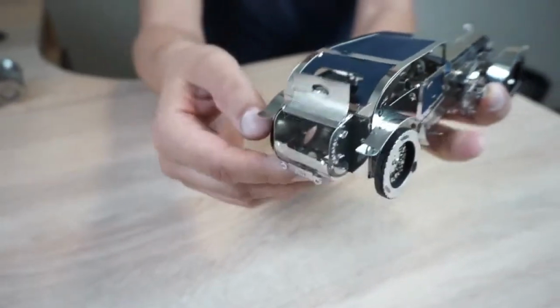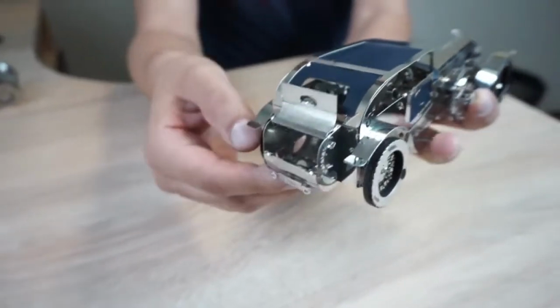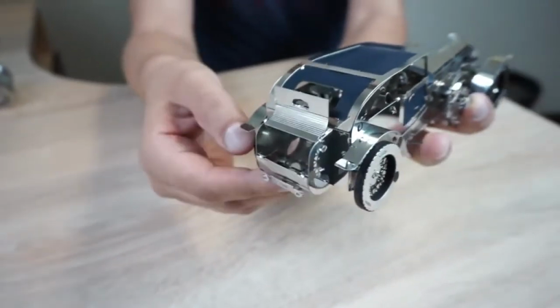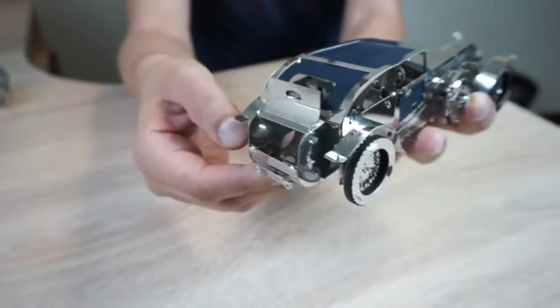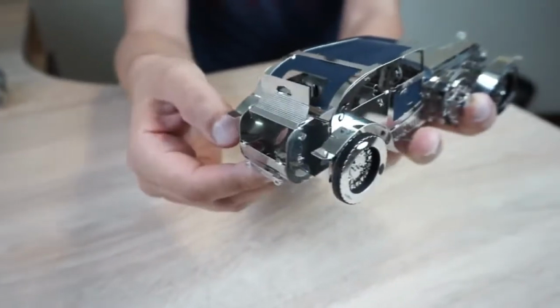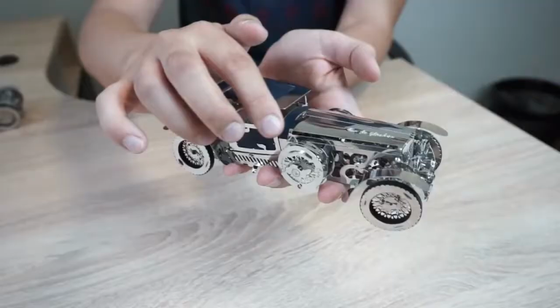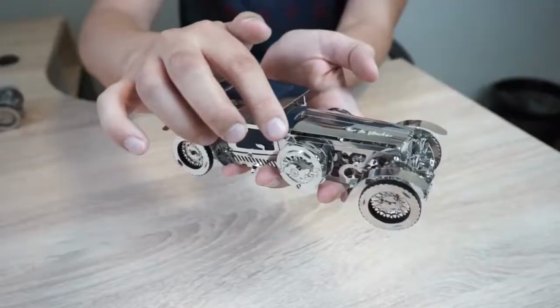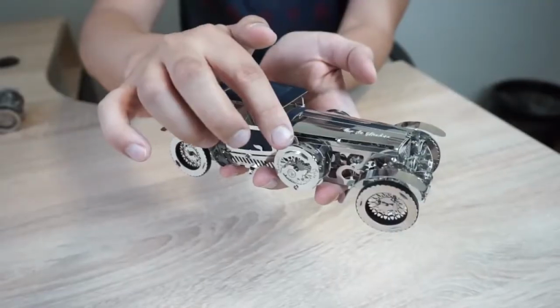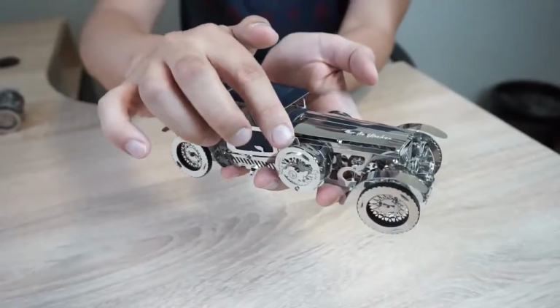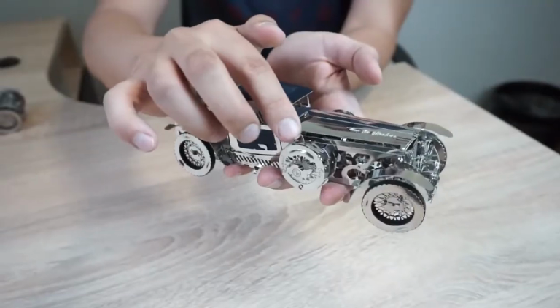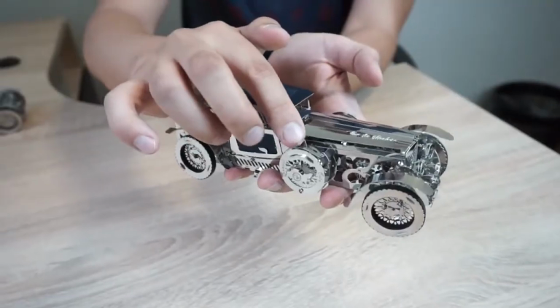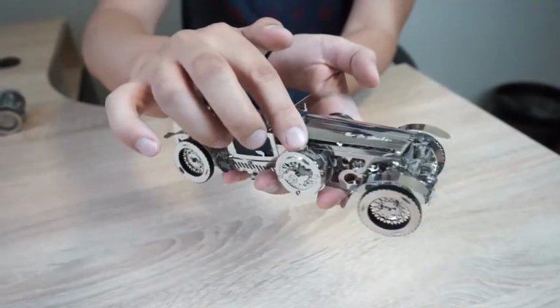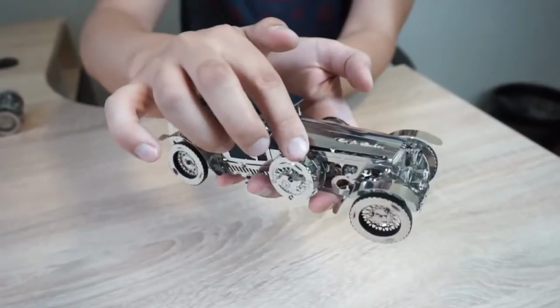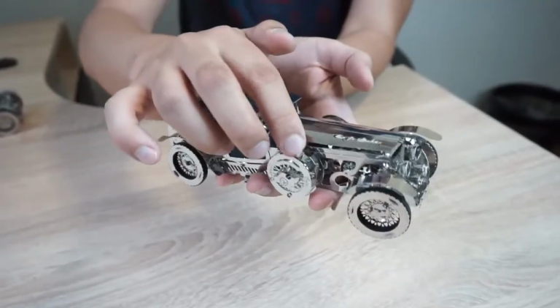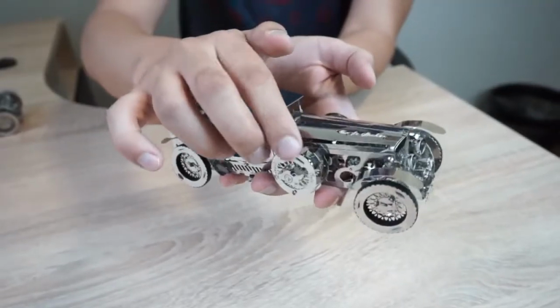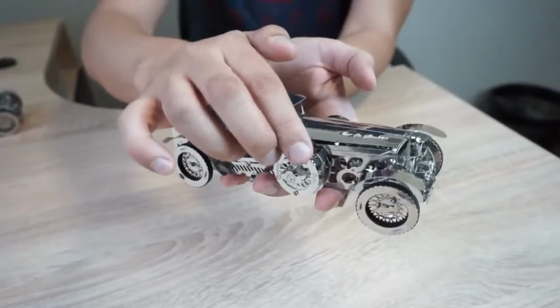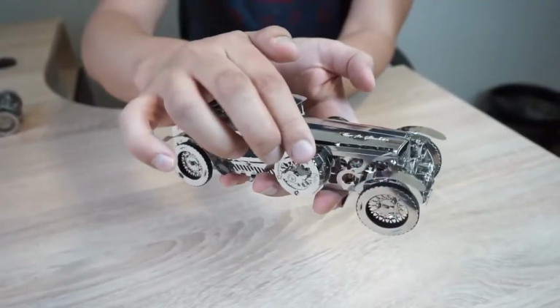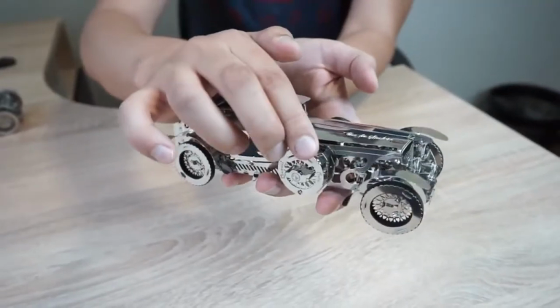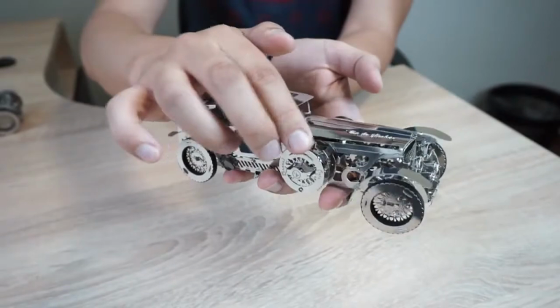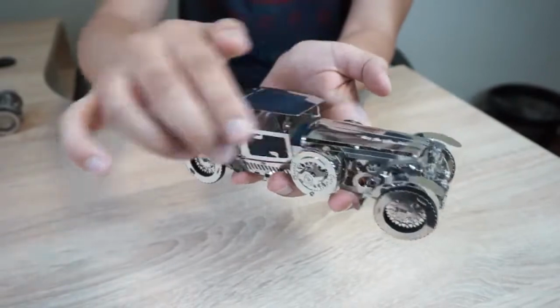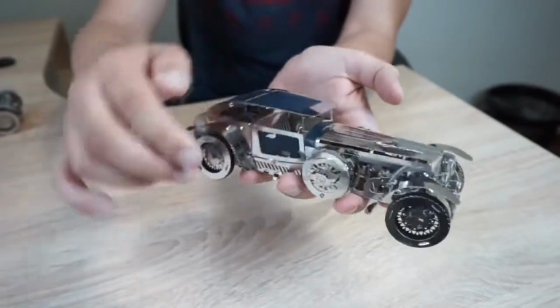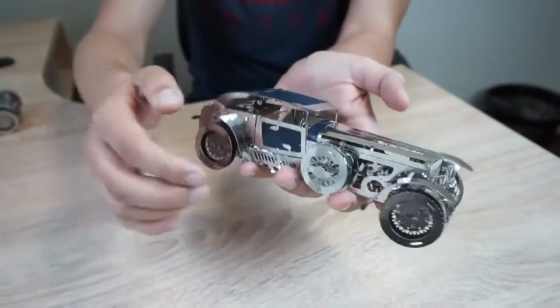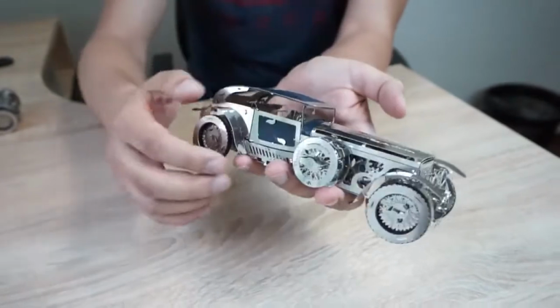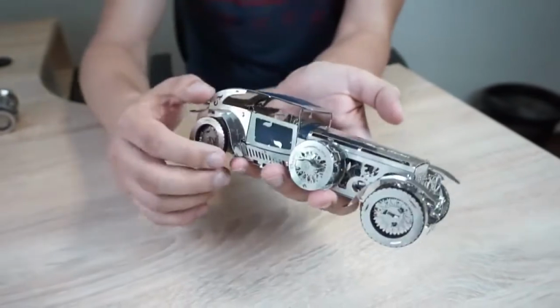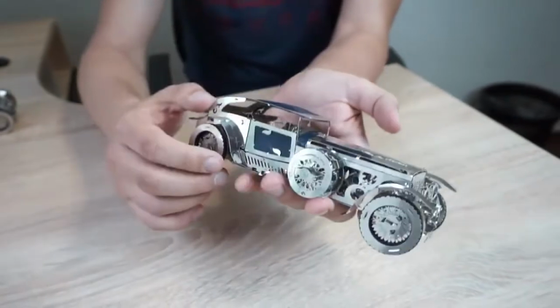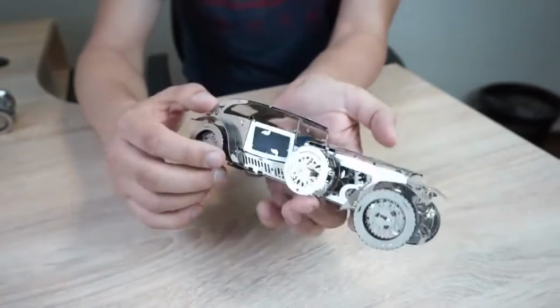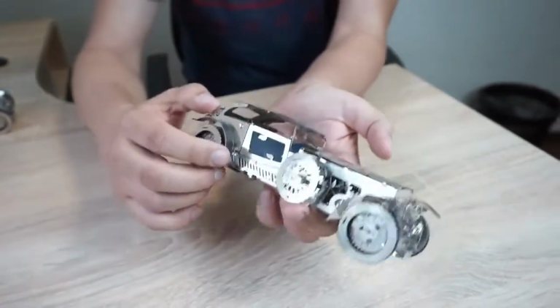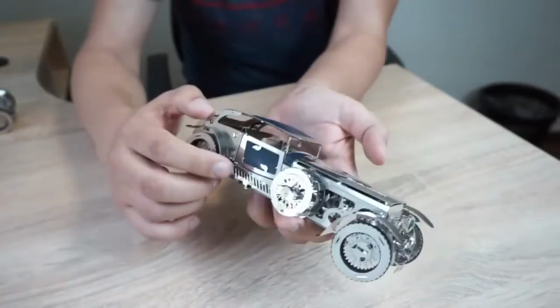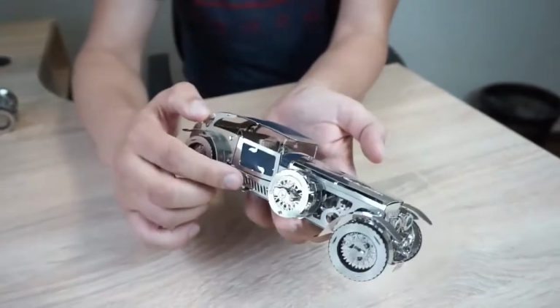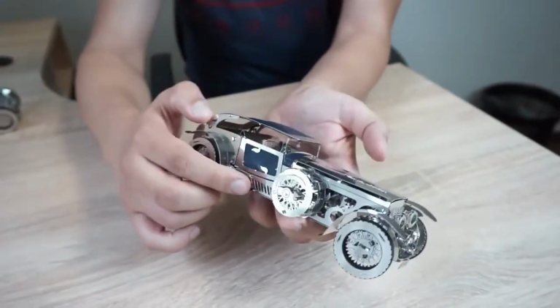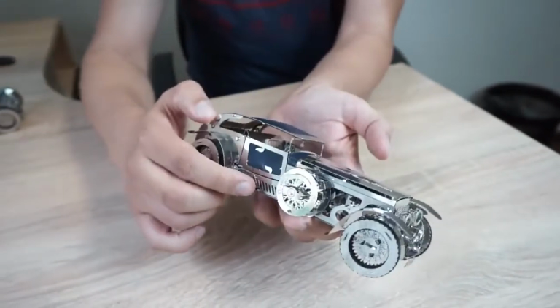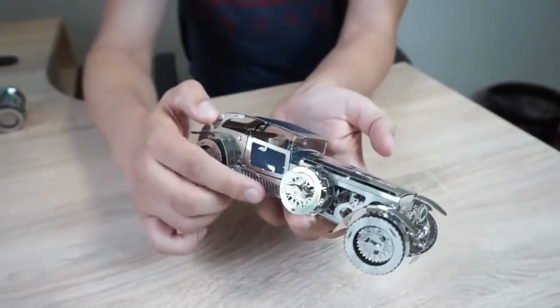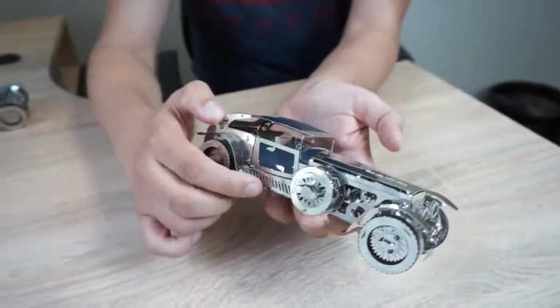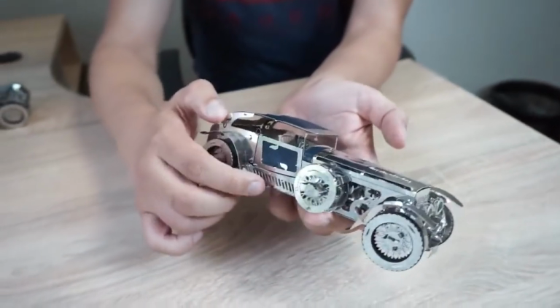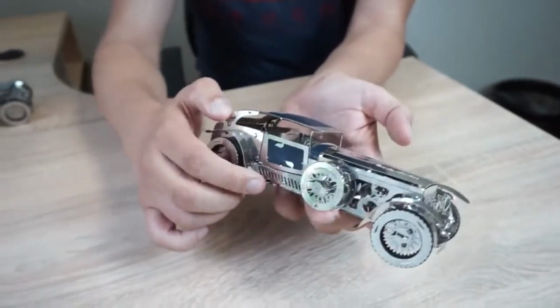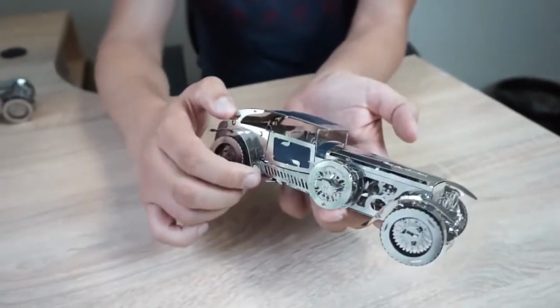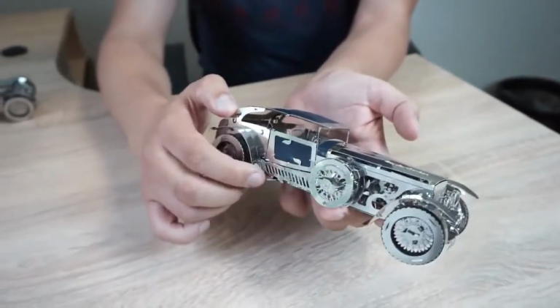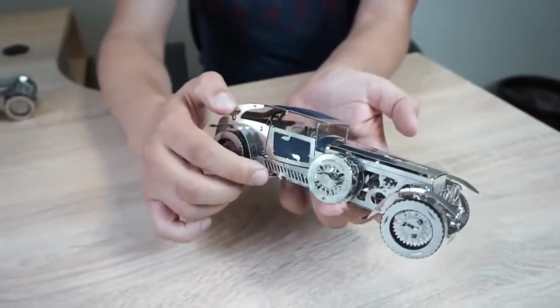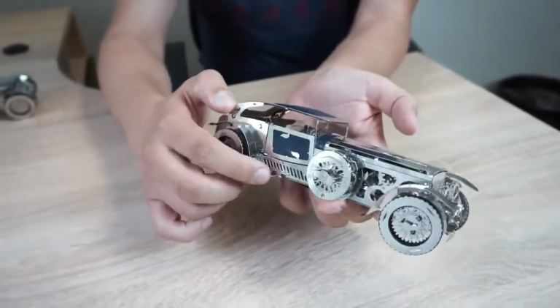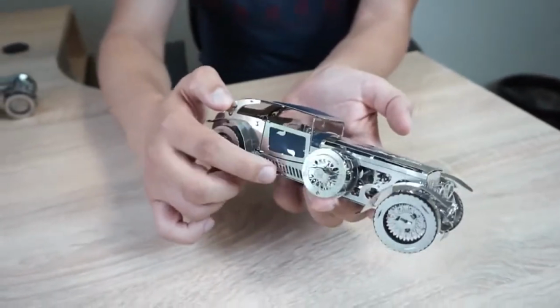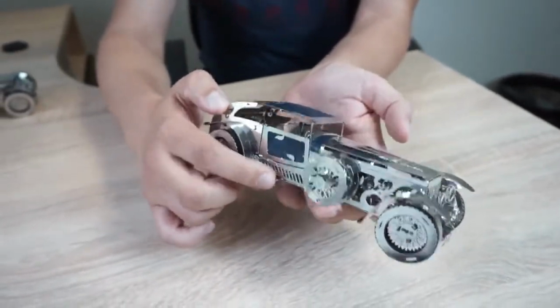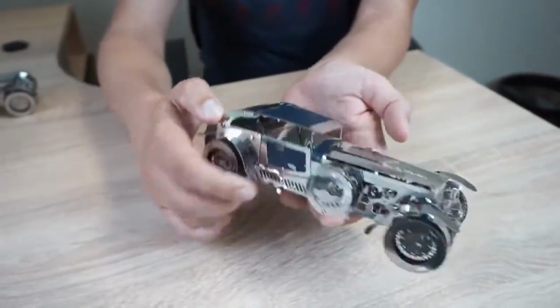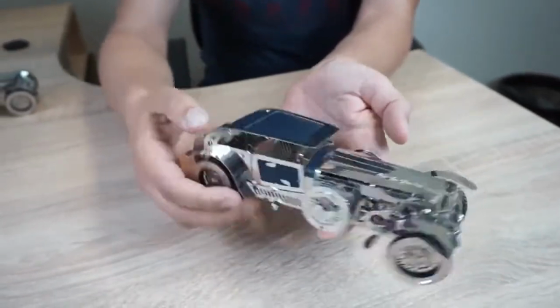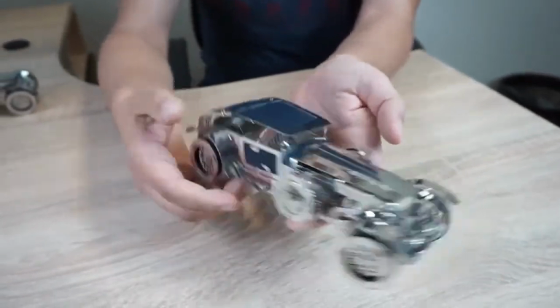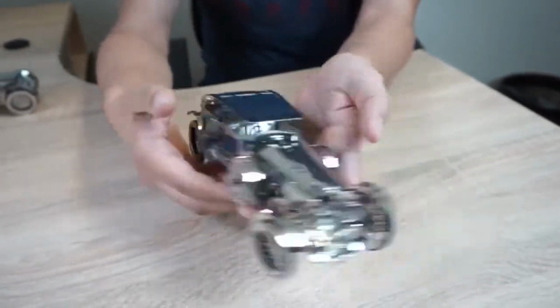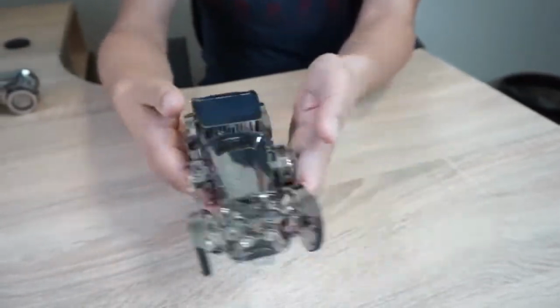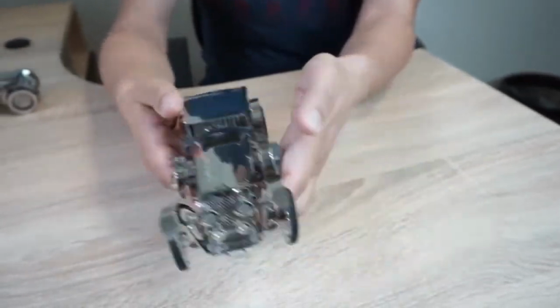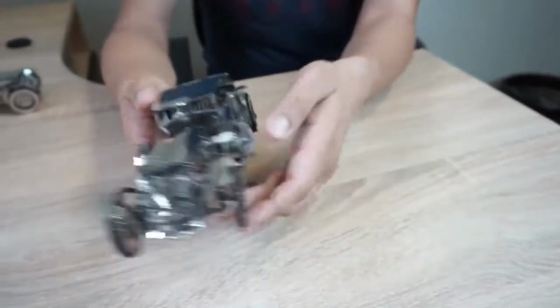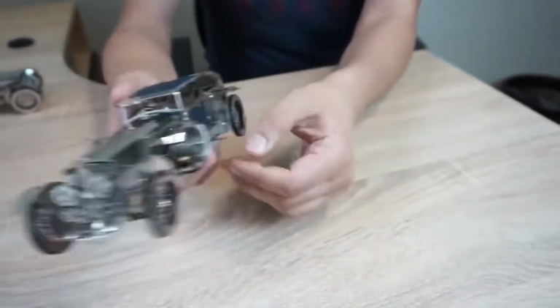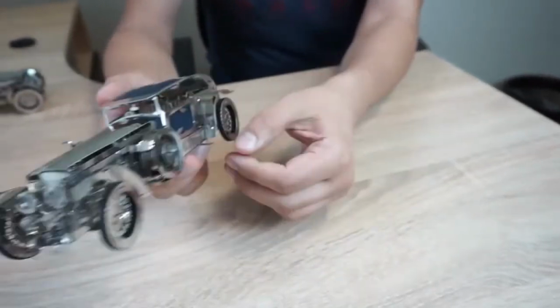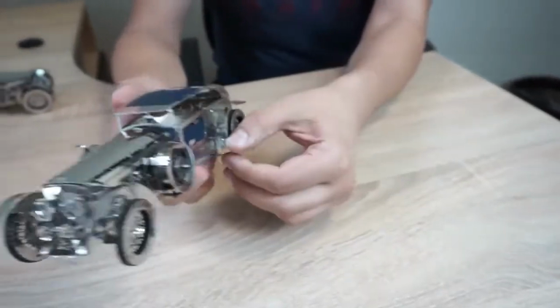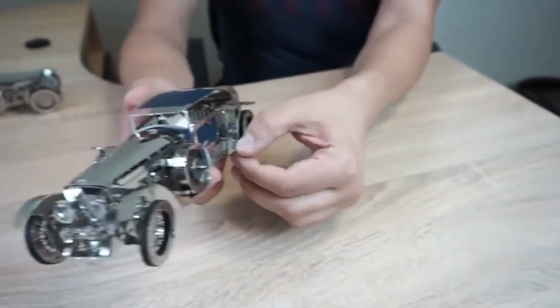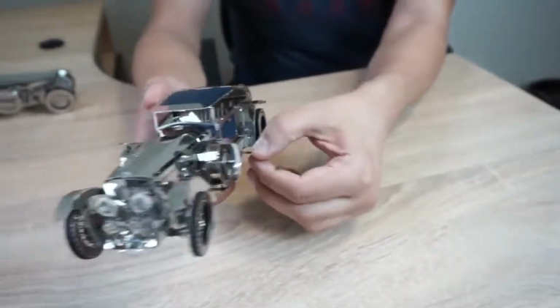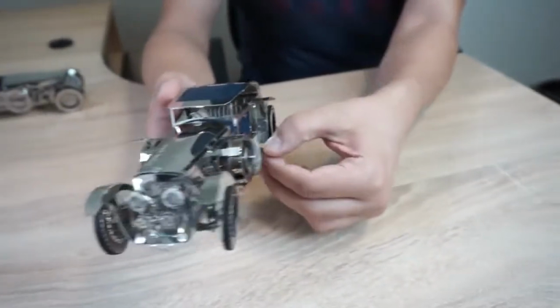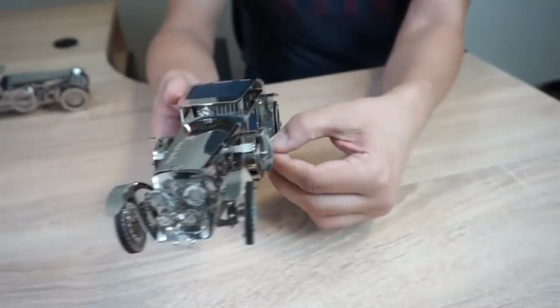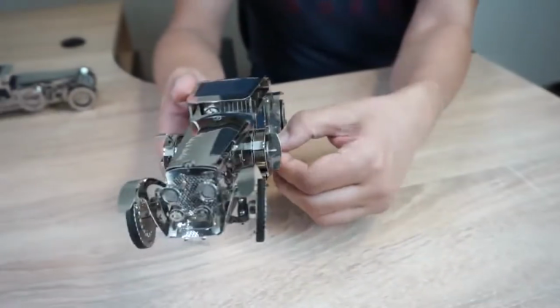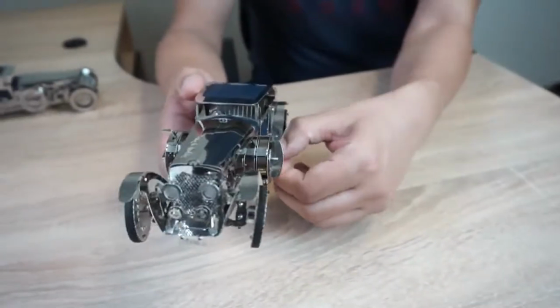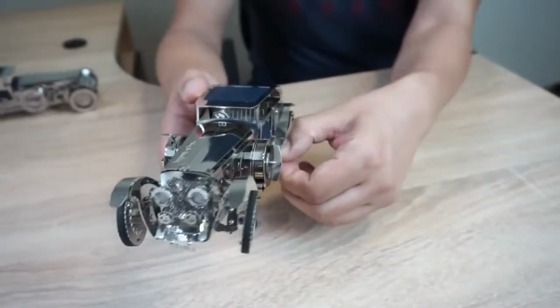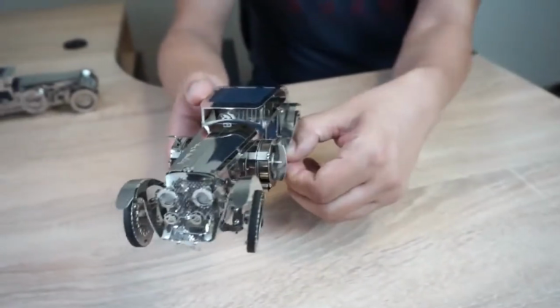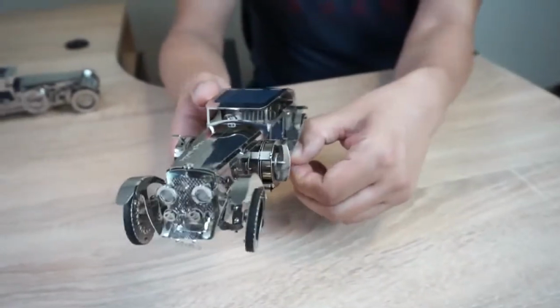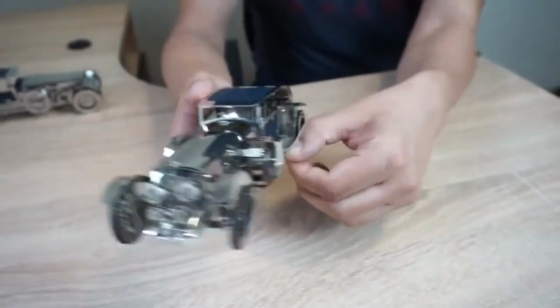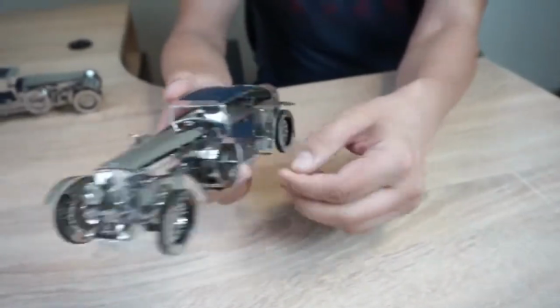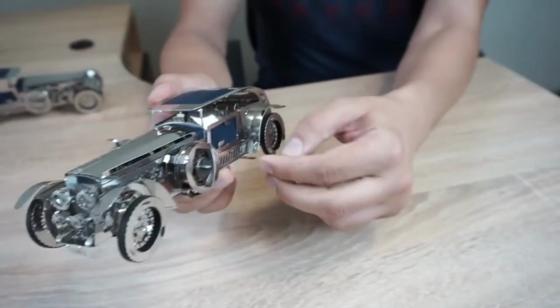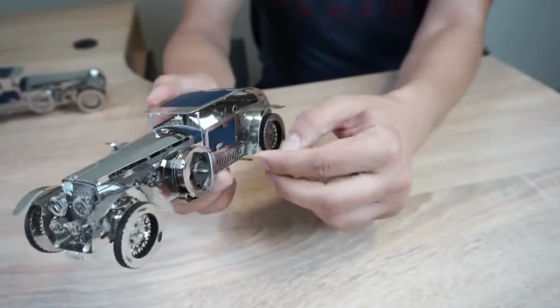Here you can see the mode switches — autopilot and manual. This is the rear and front gear switch.